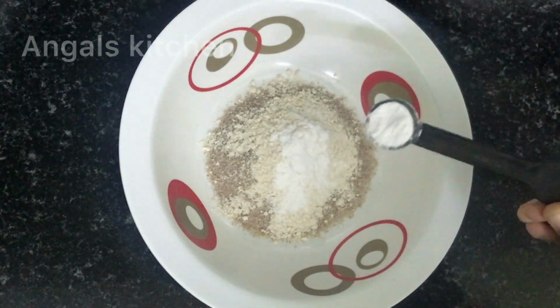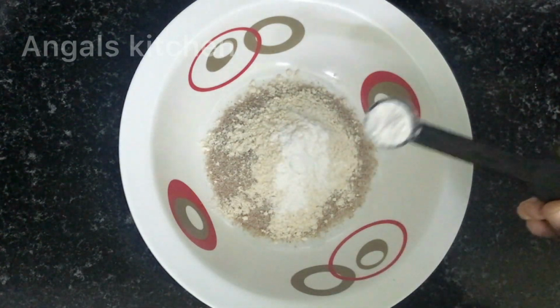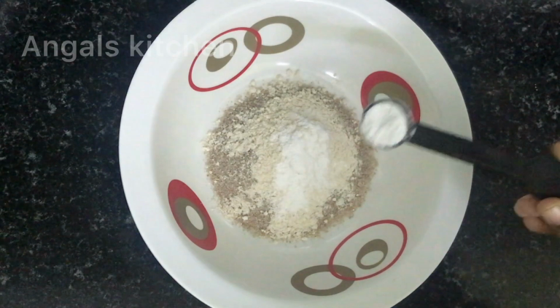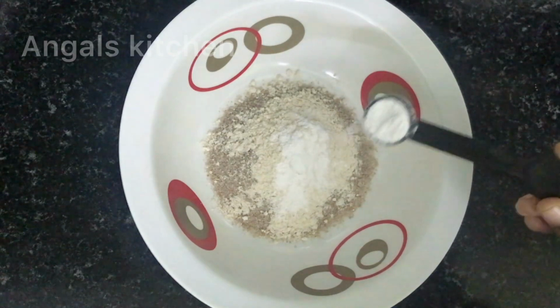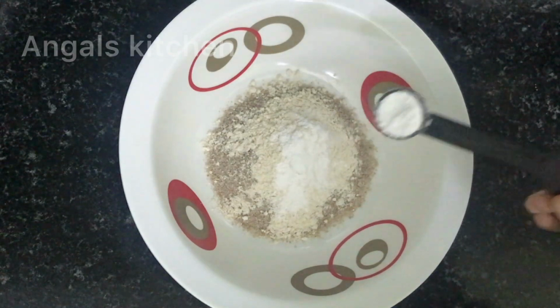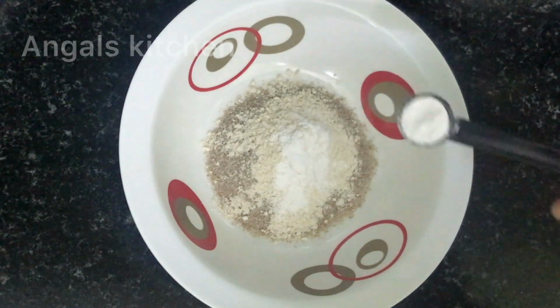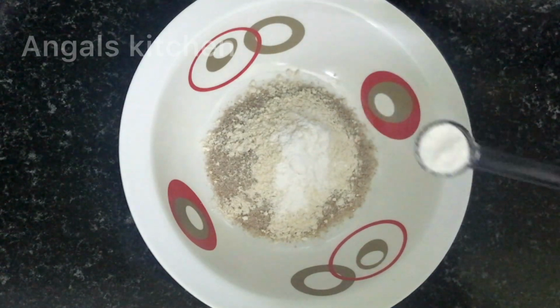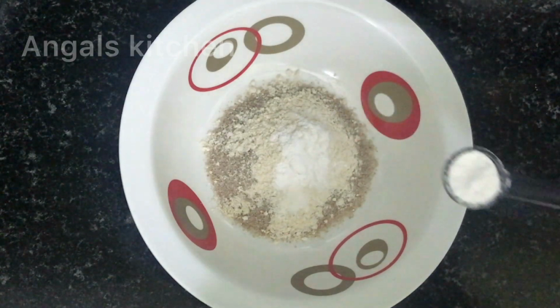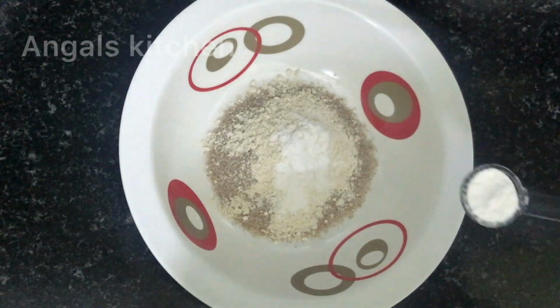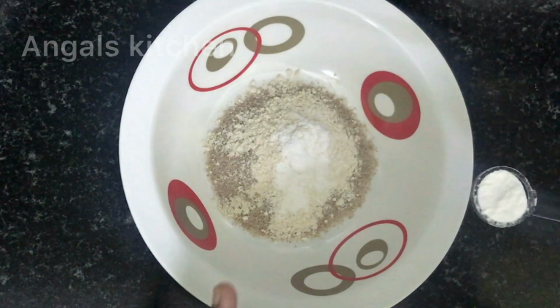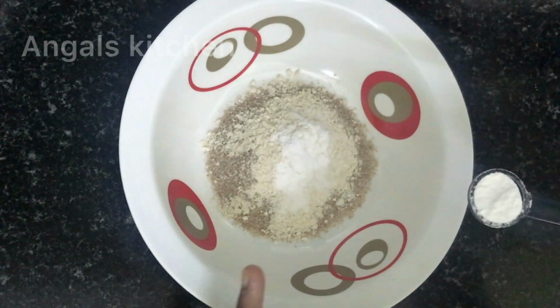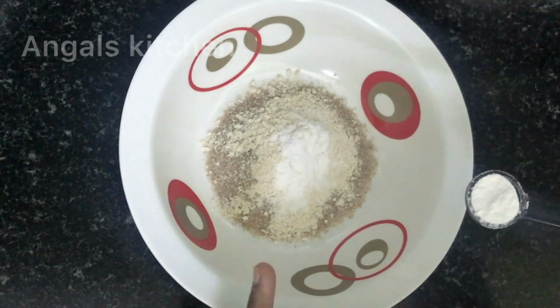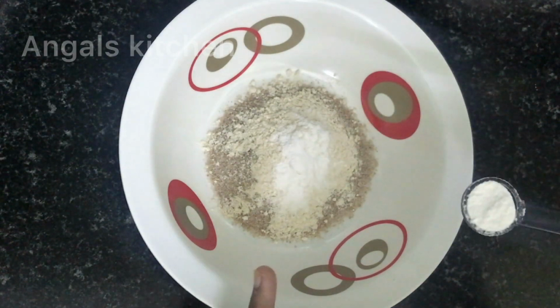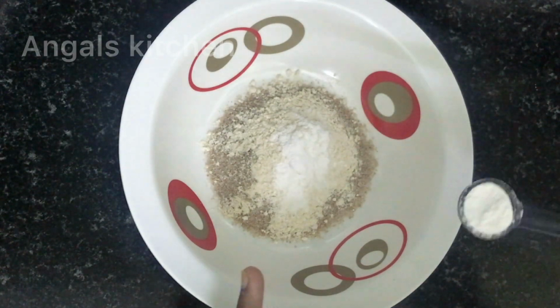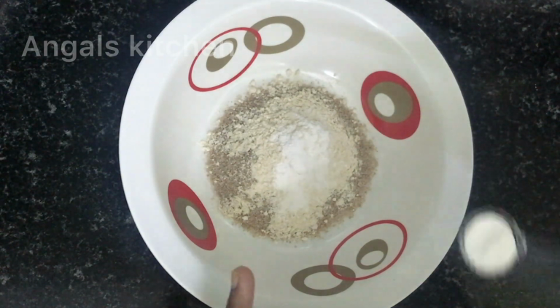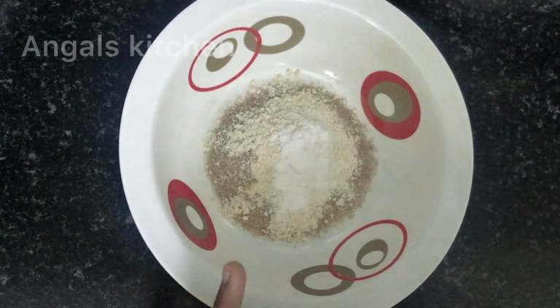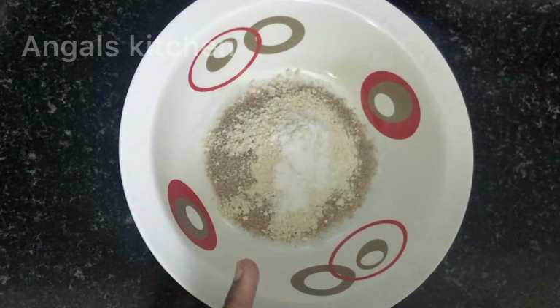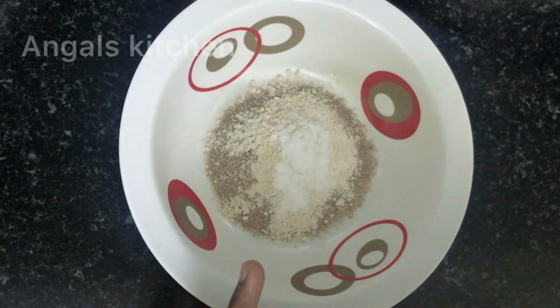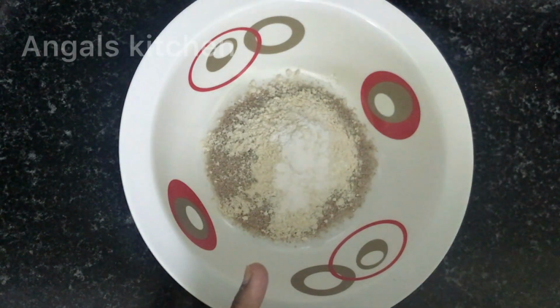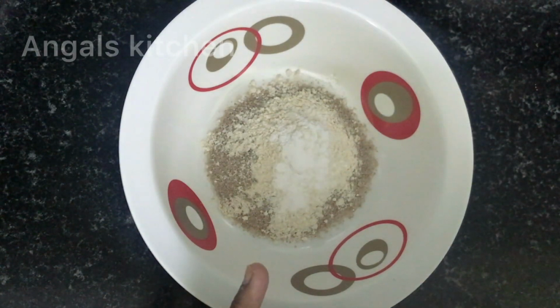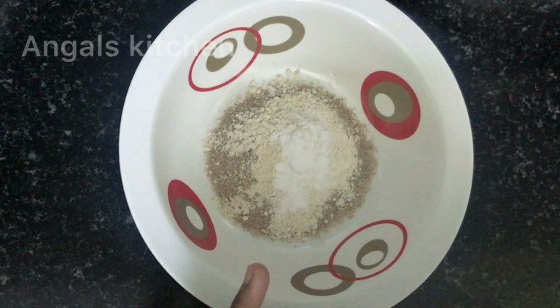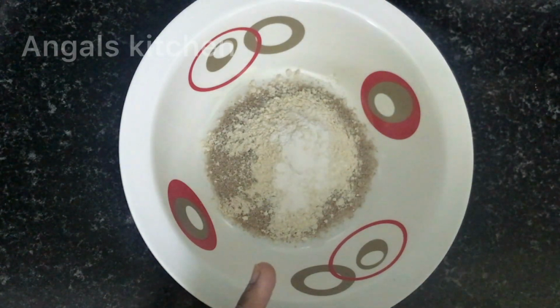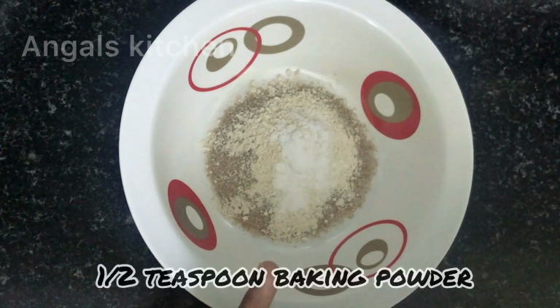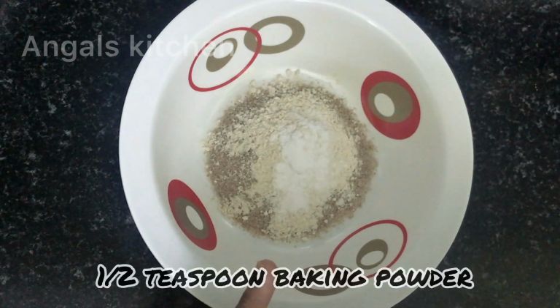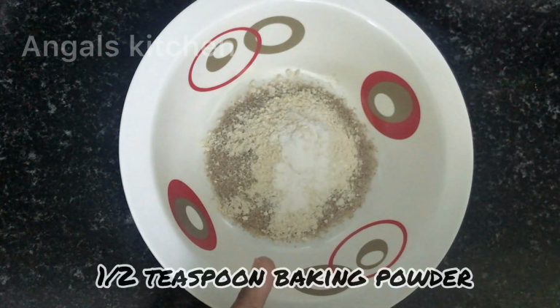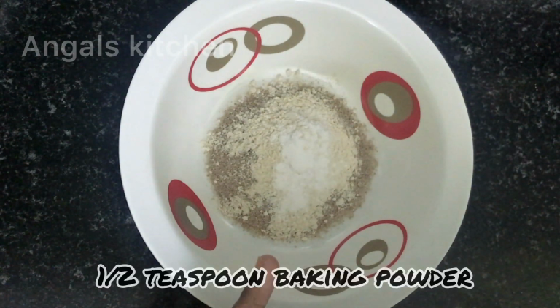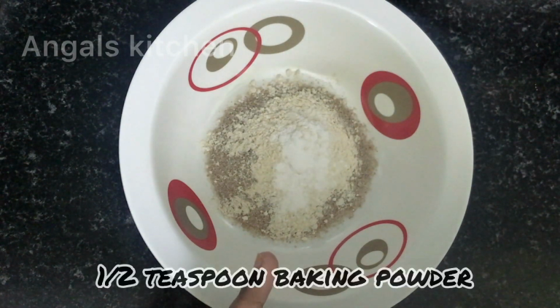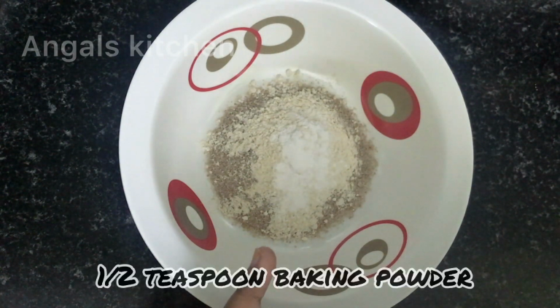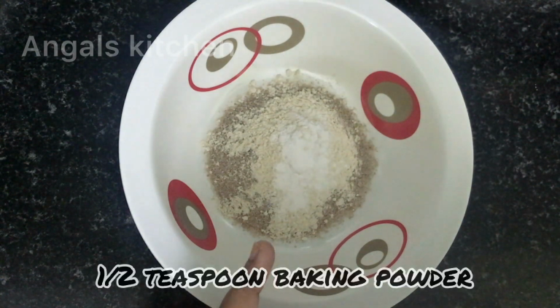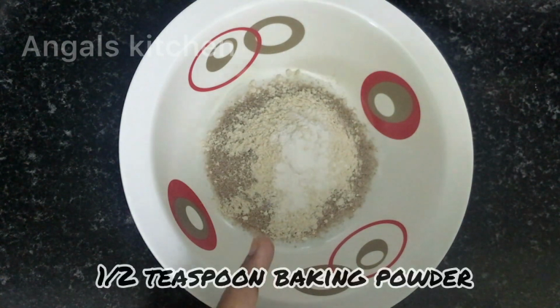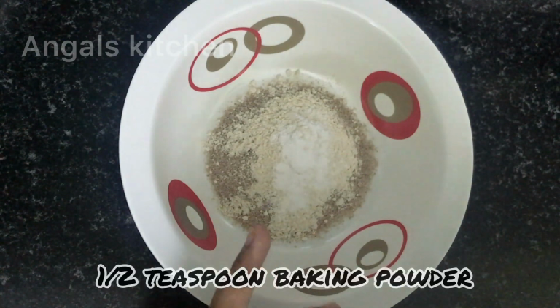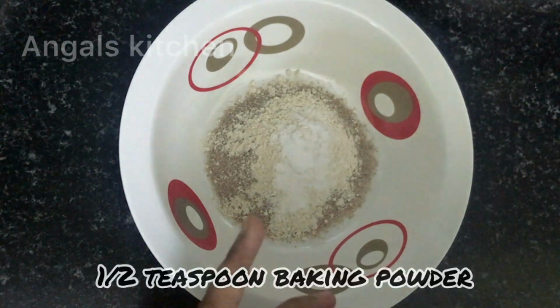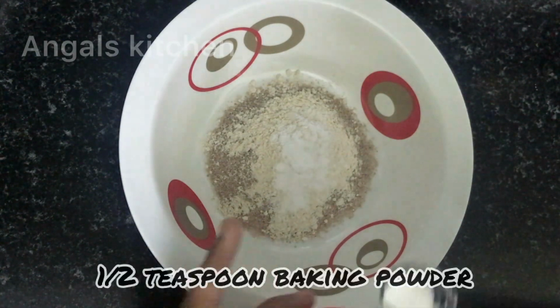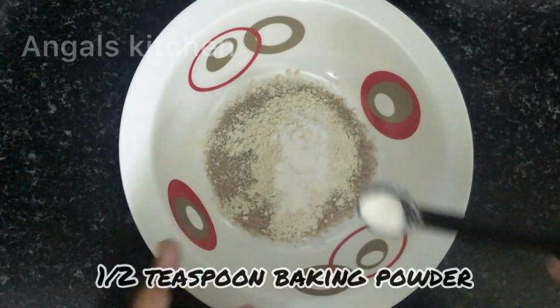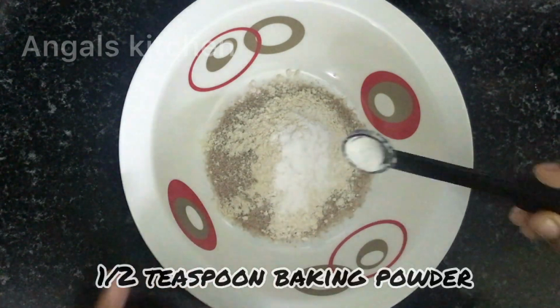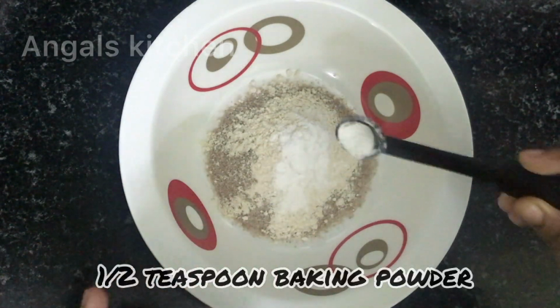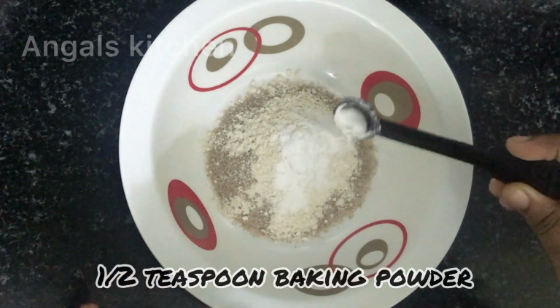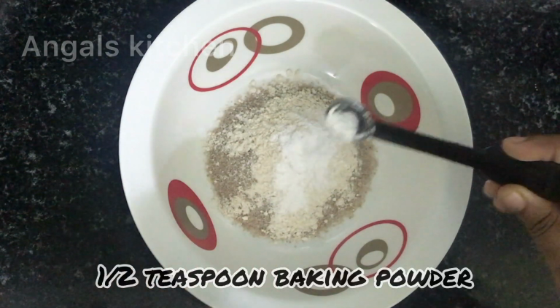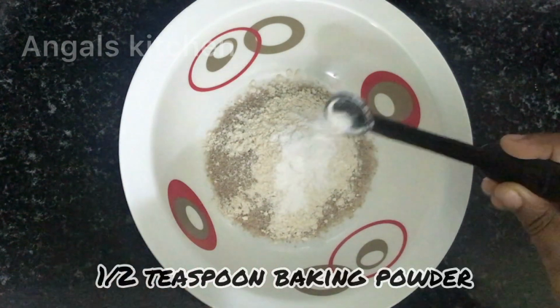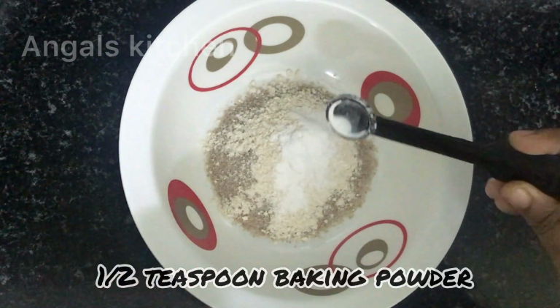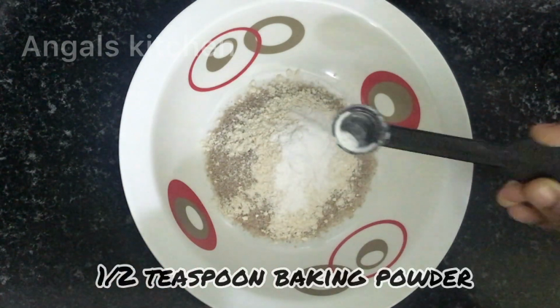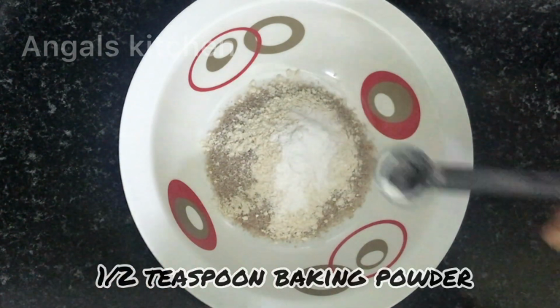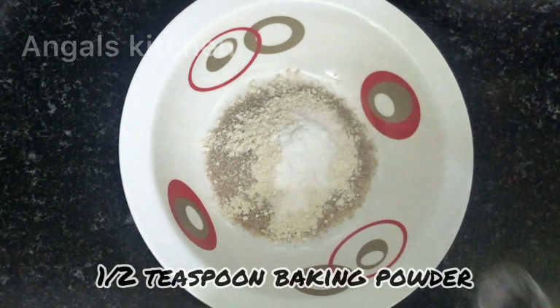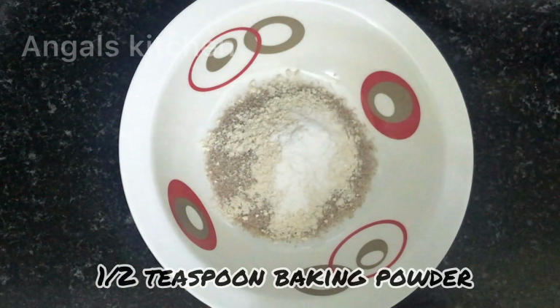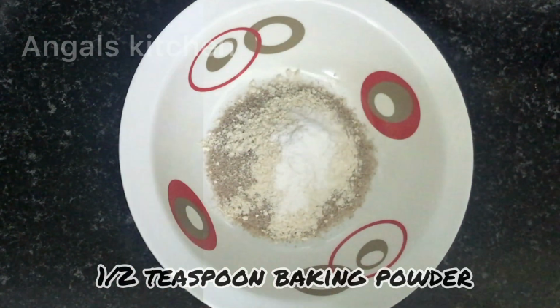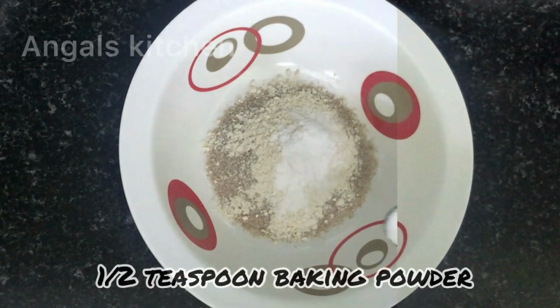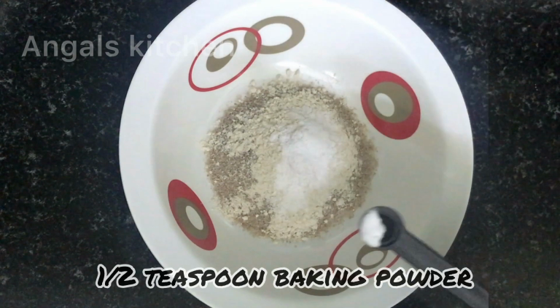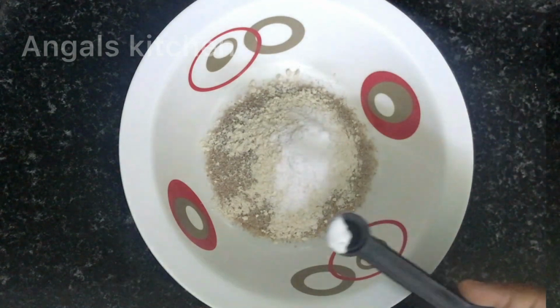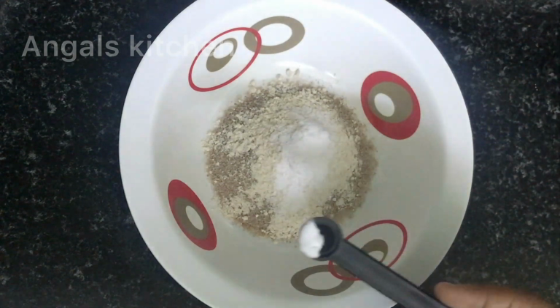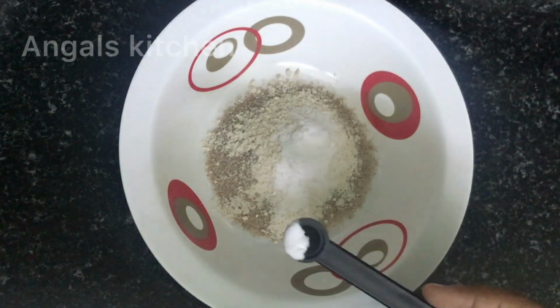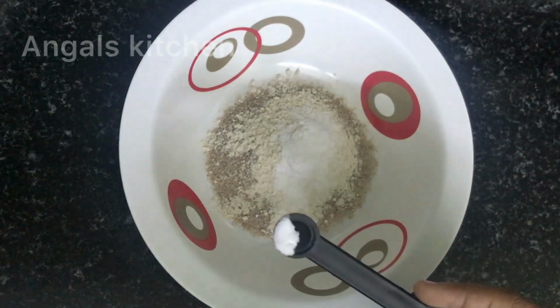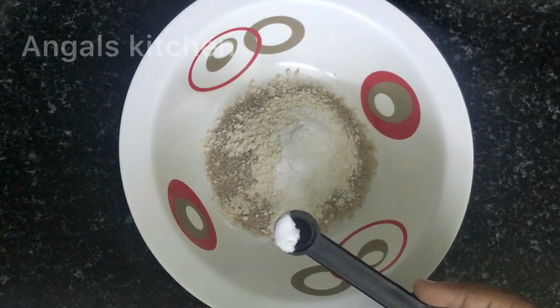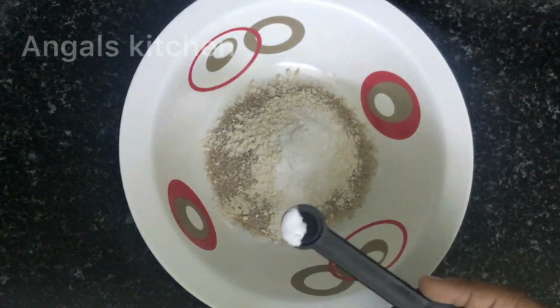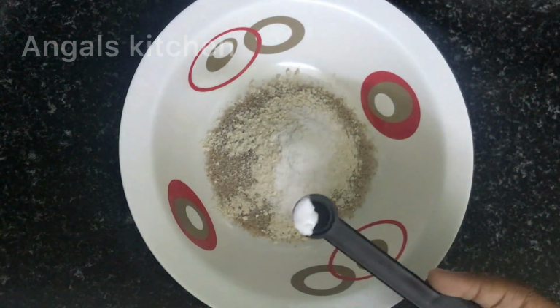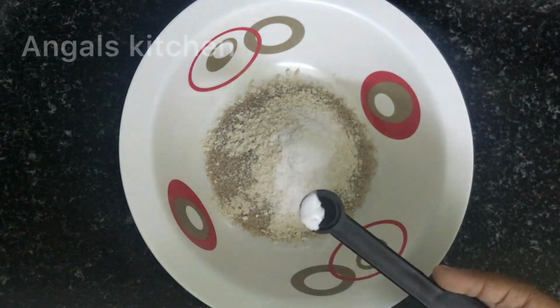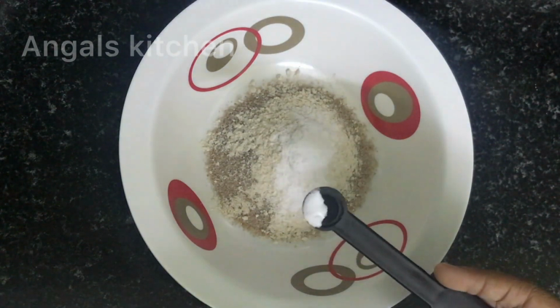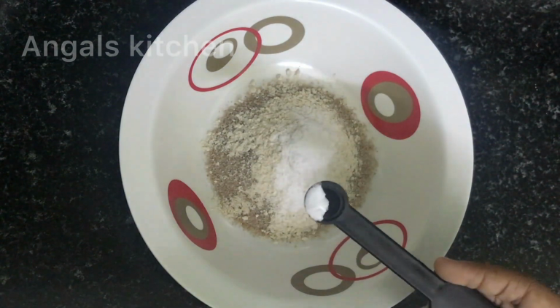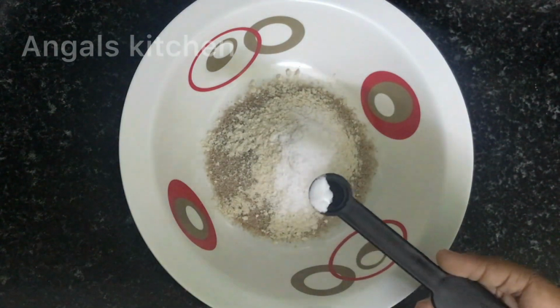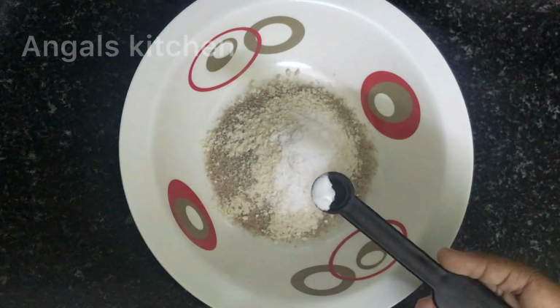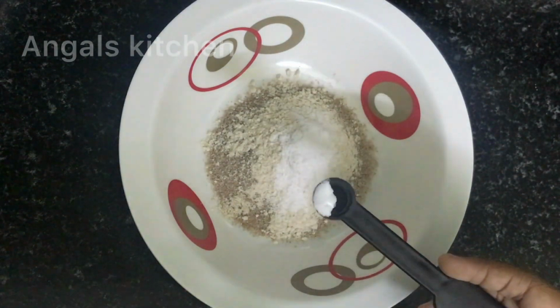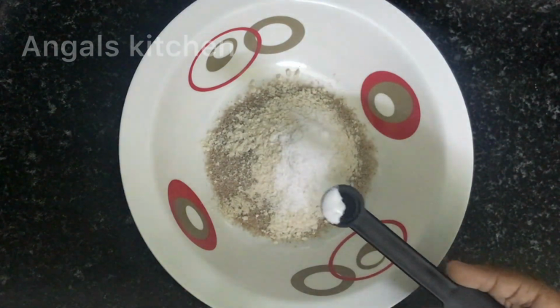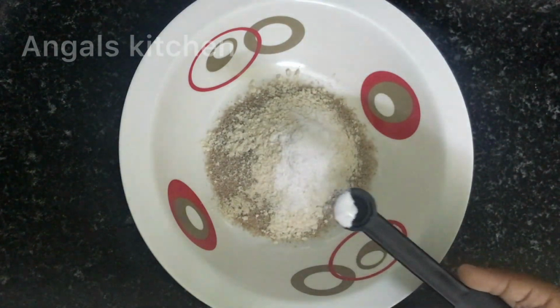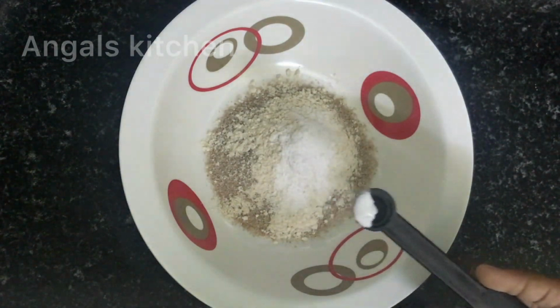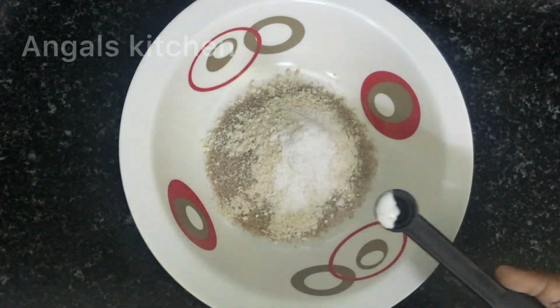We are going to add 1 half spoon baking powder and 1 cup of baking soda.